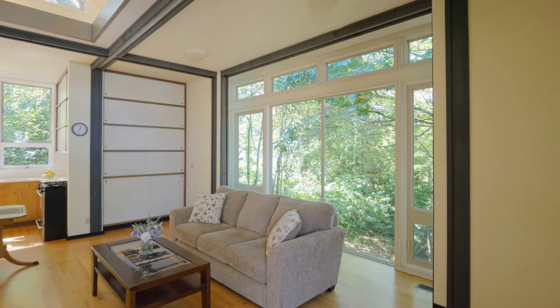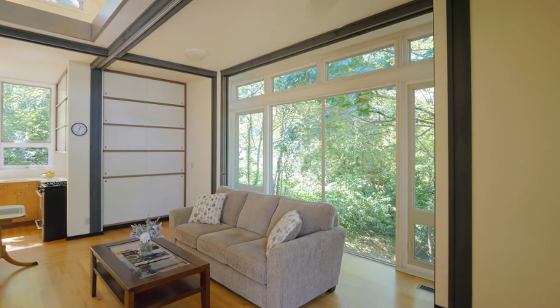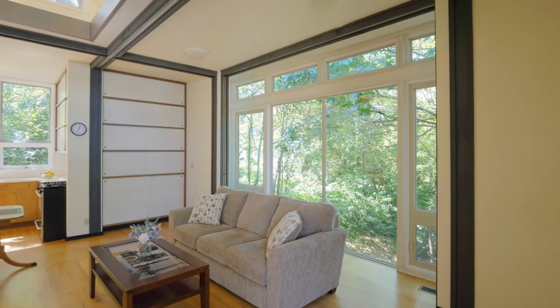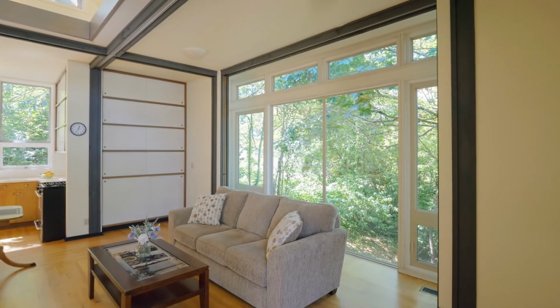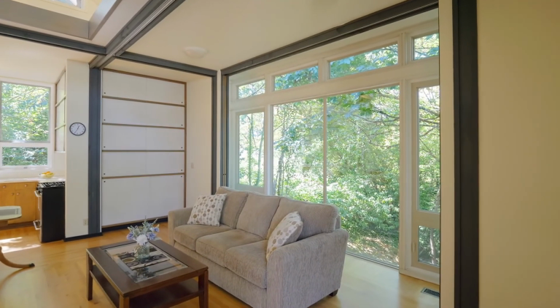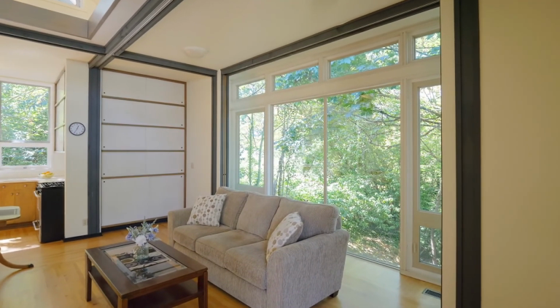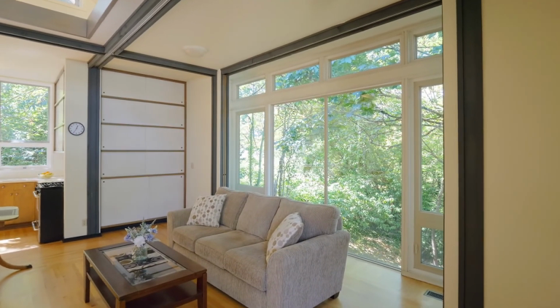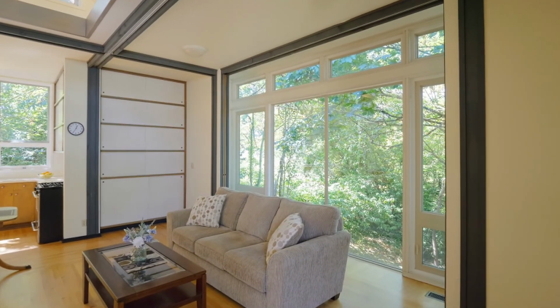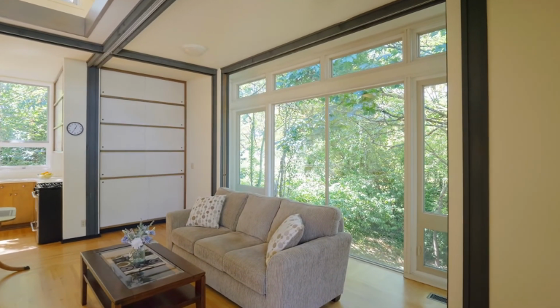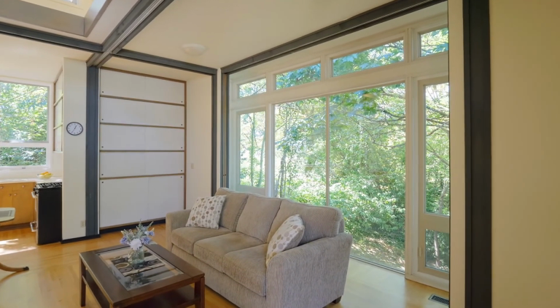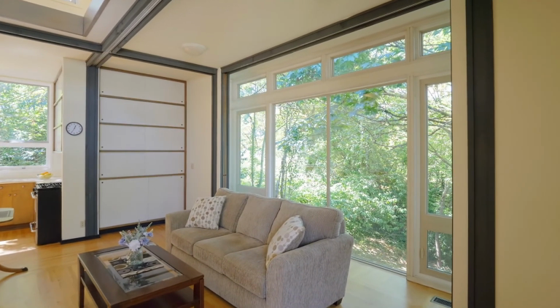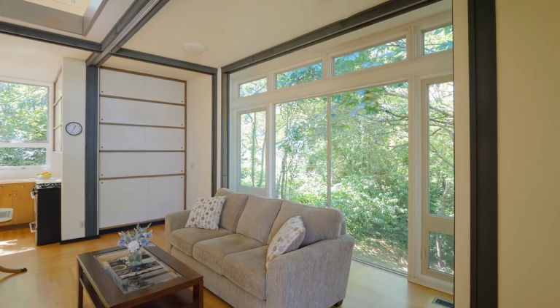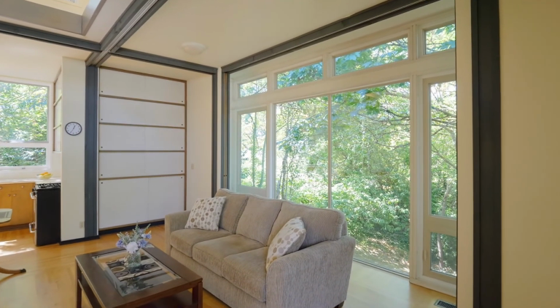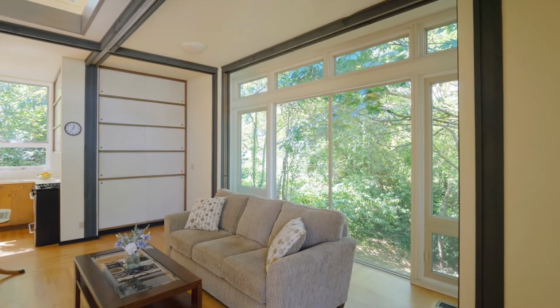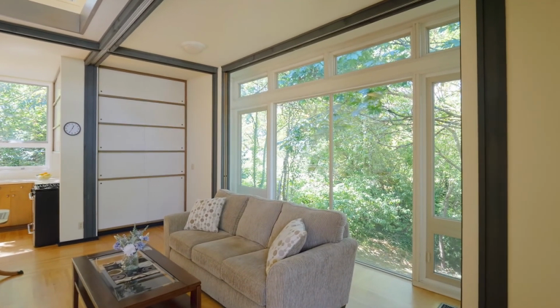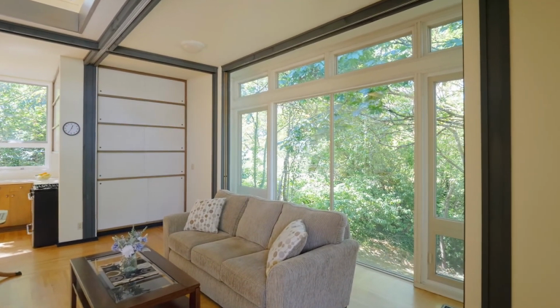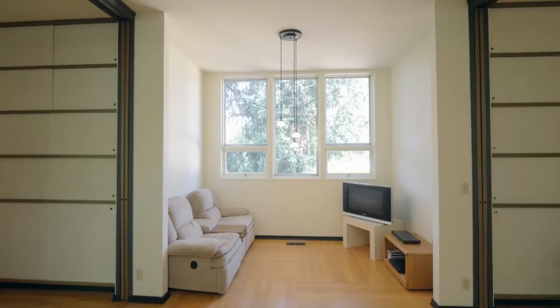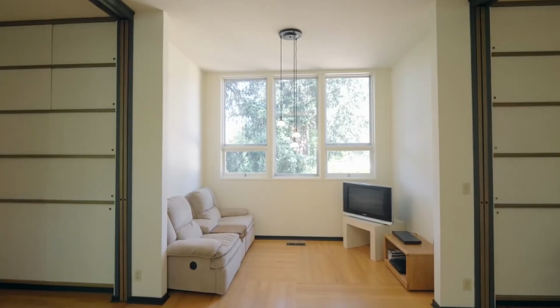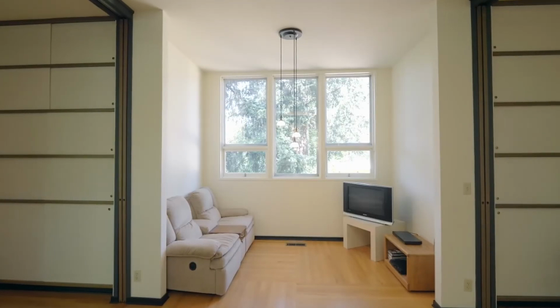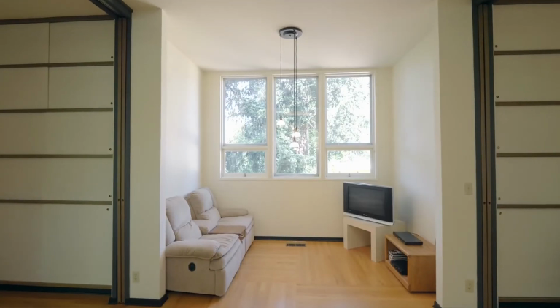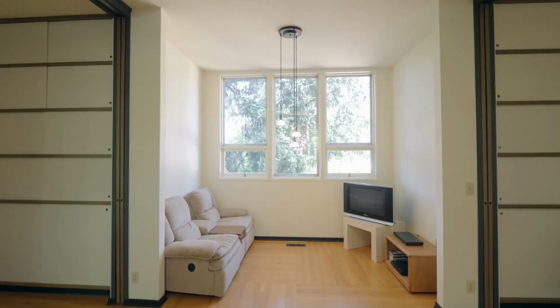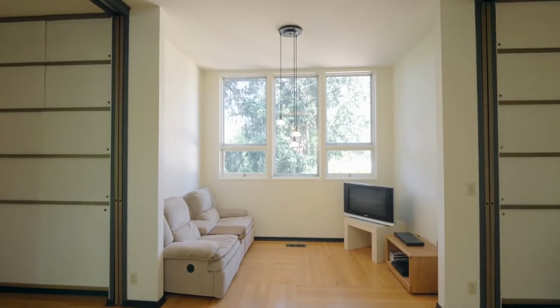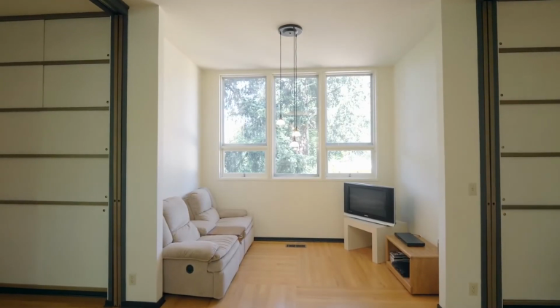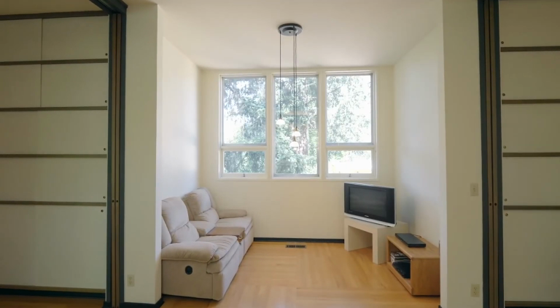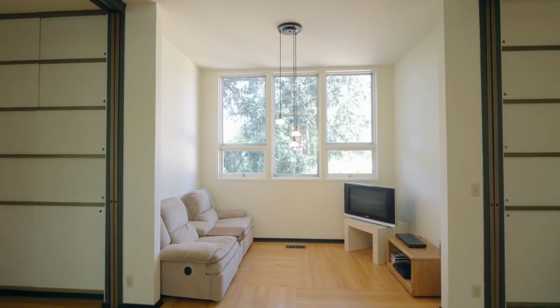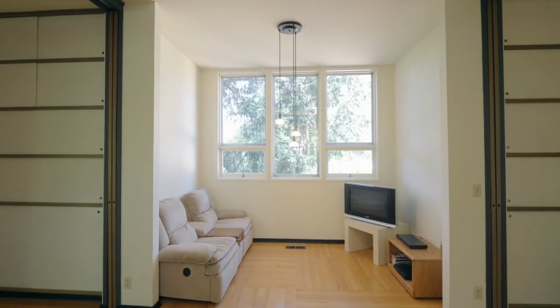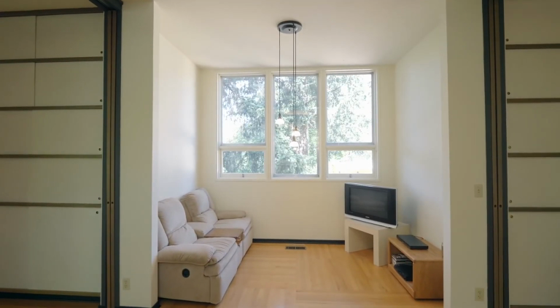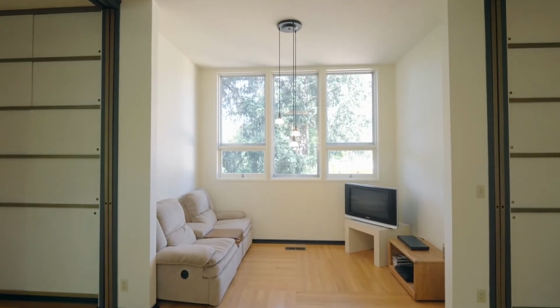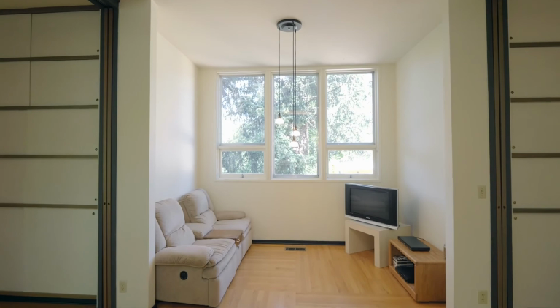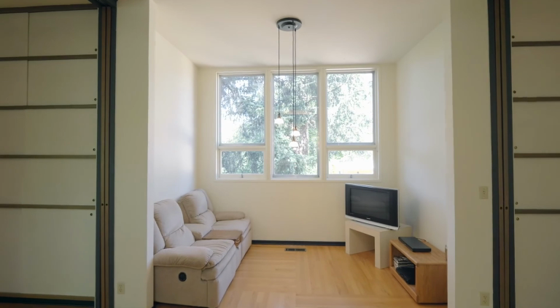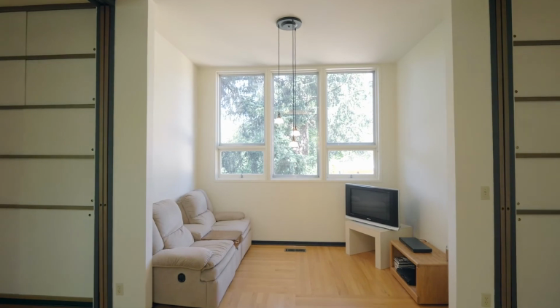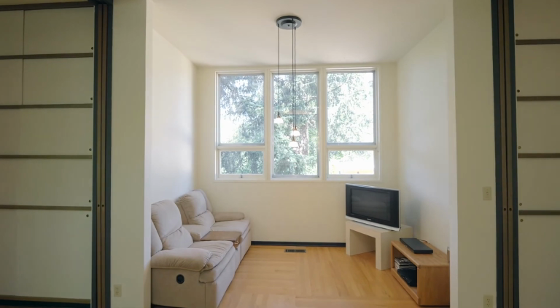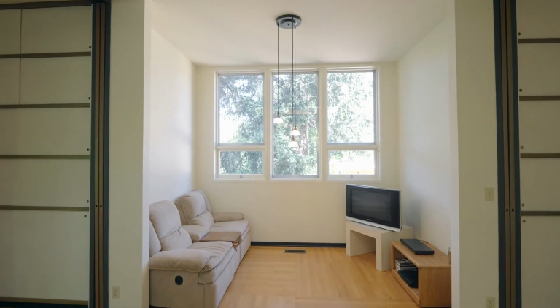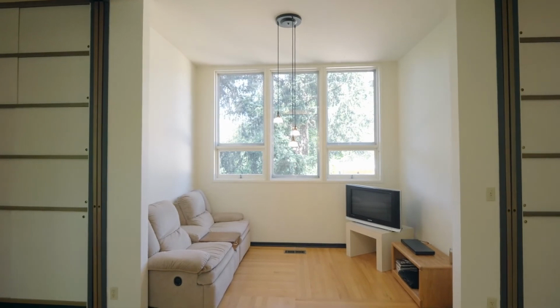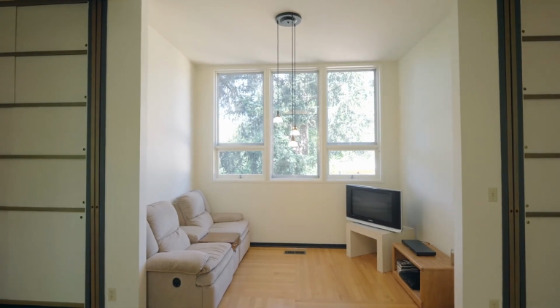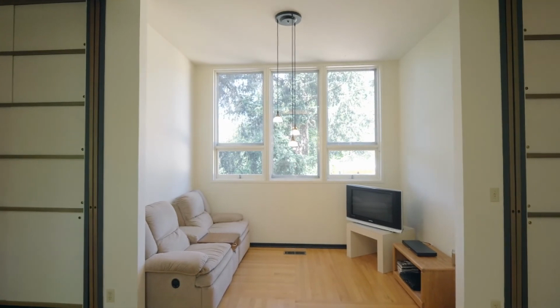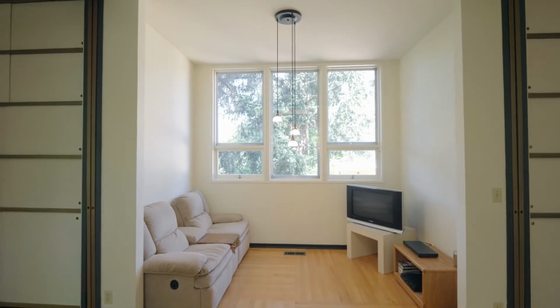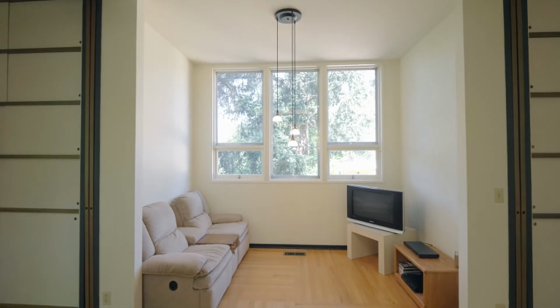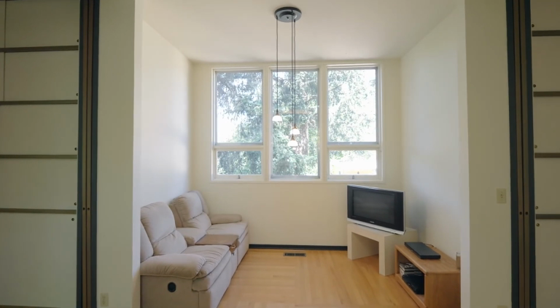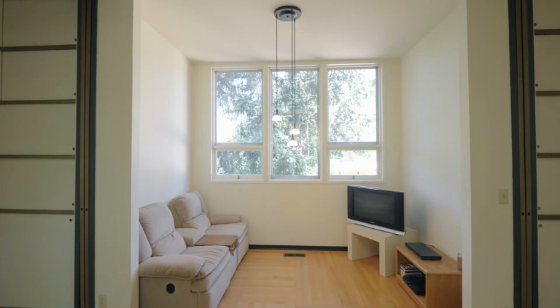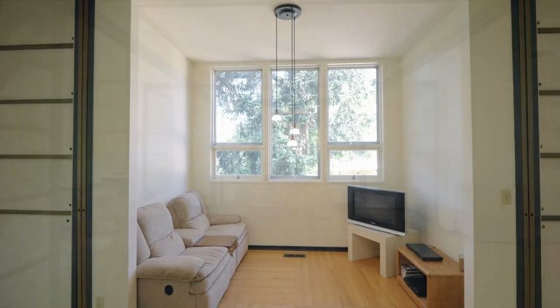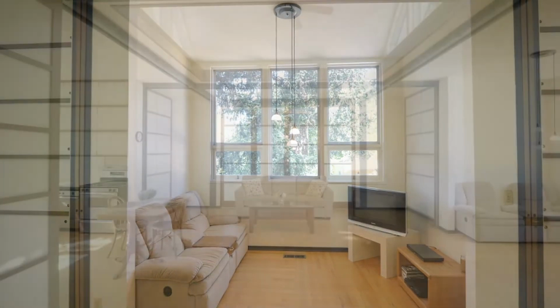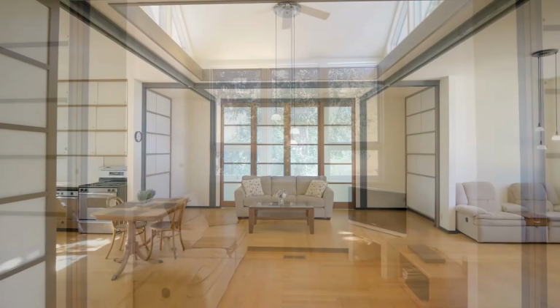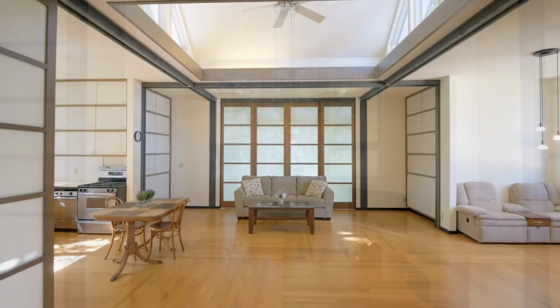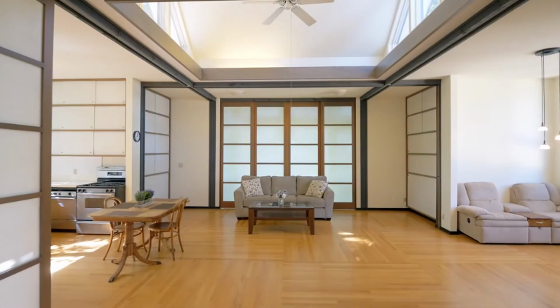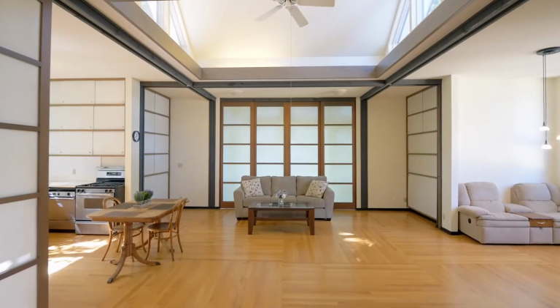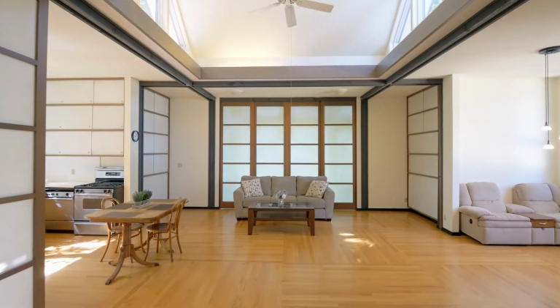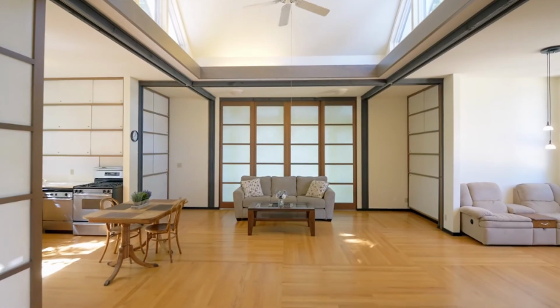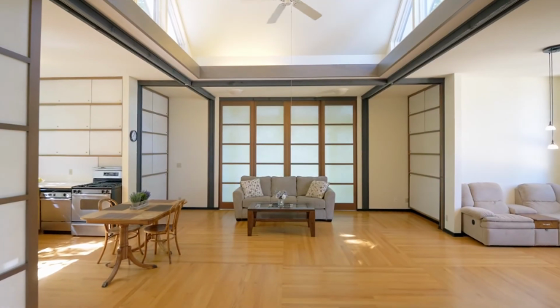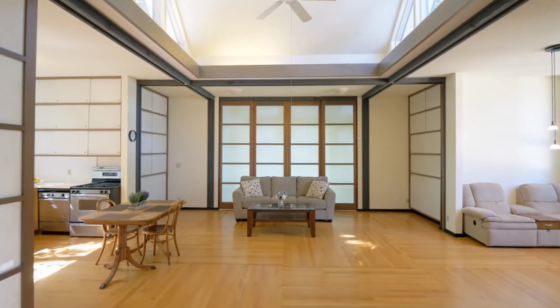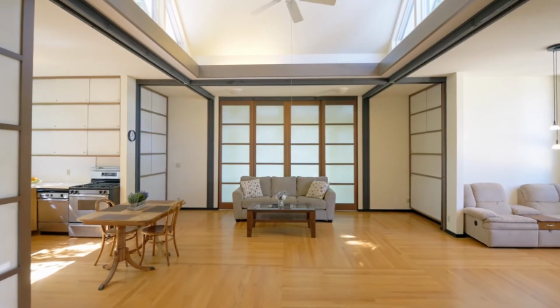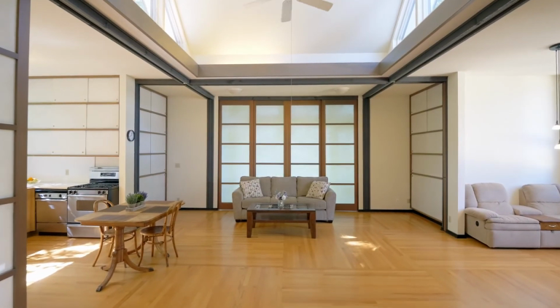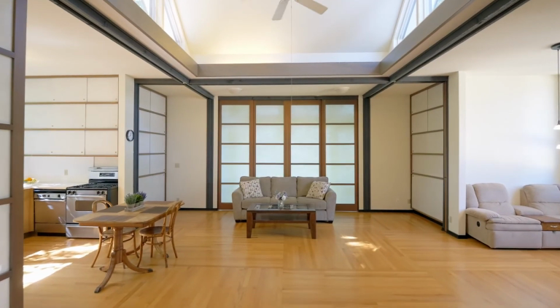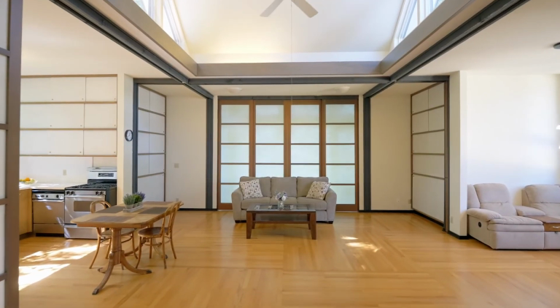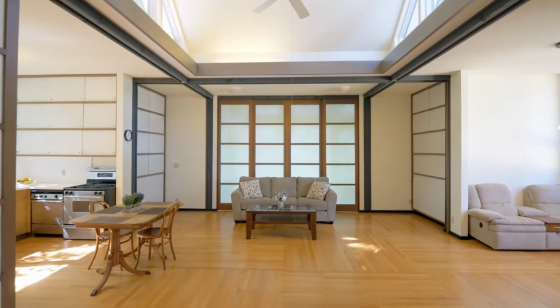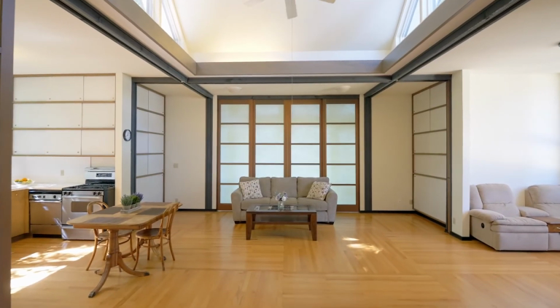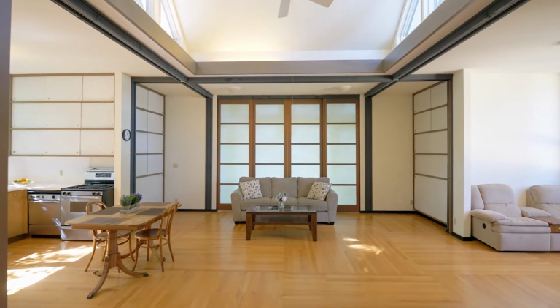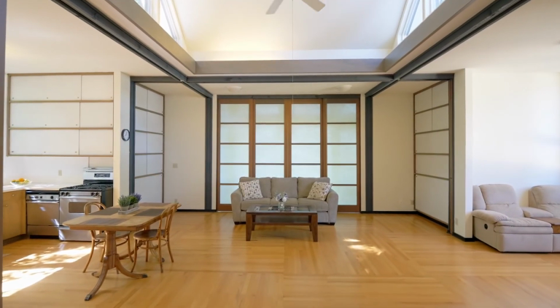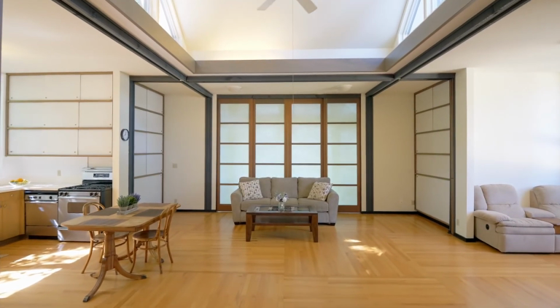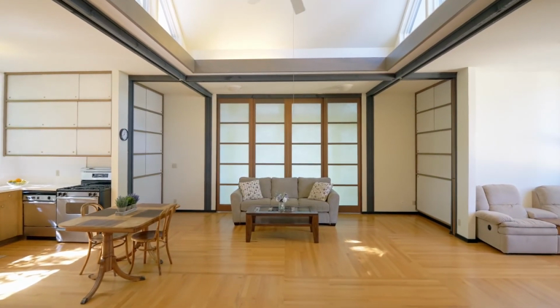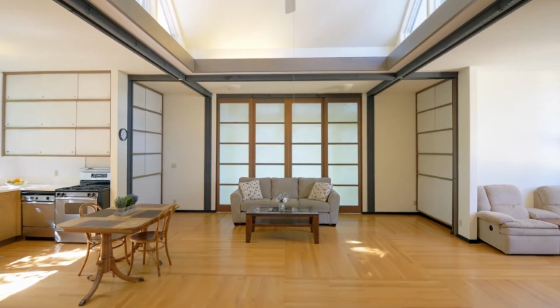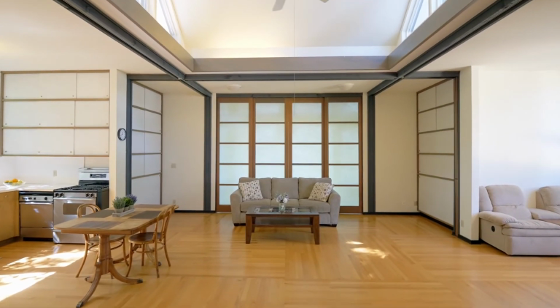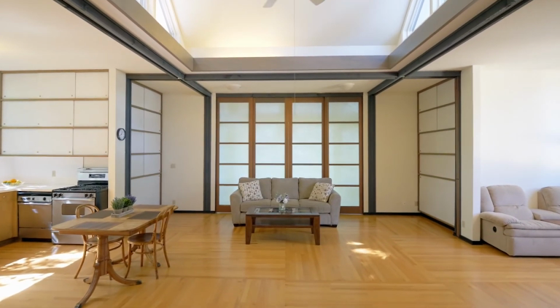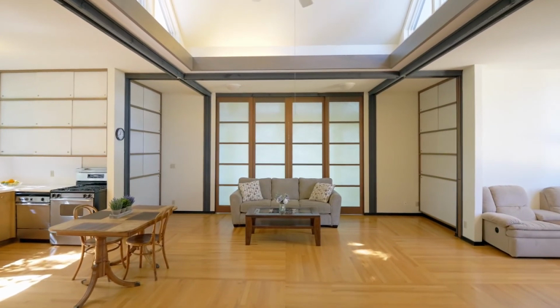You'll love the open floor plan, which also provides privacy and separation of spaces with the recessed shoji screens.